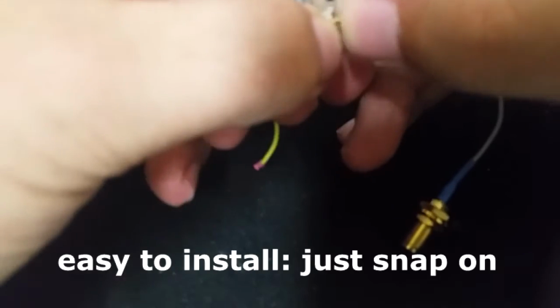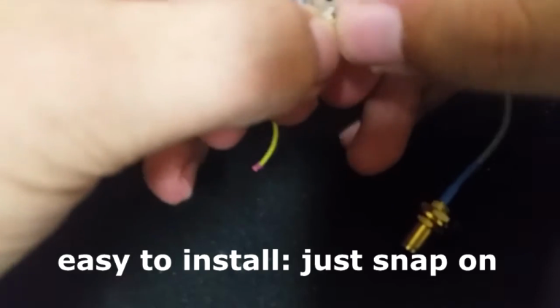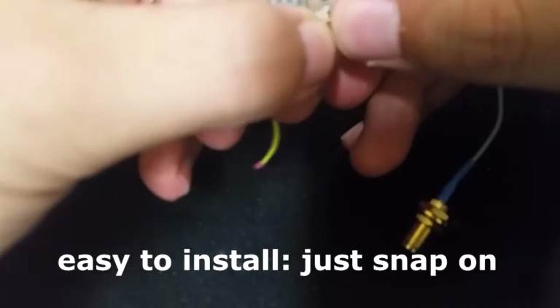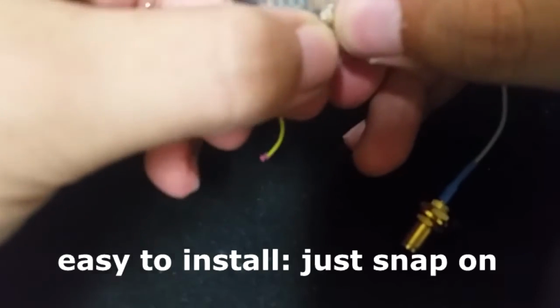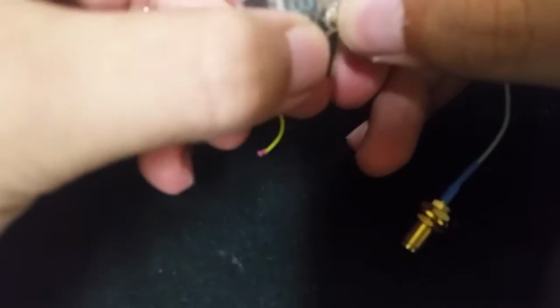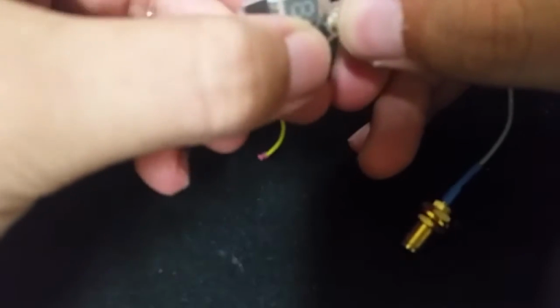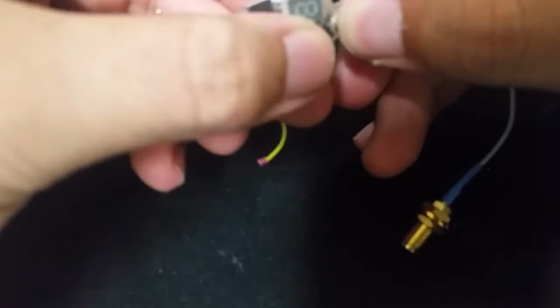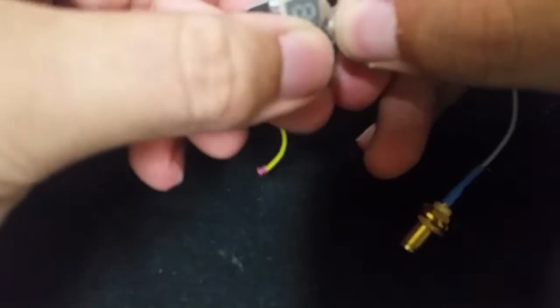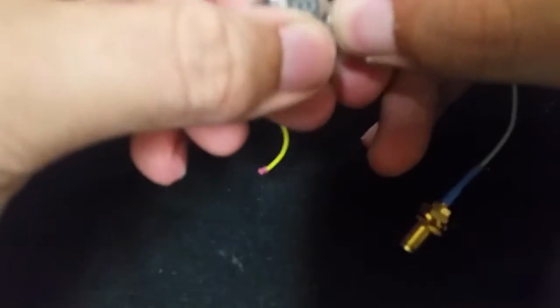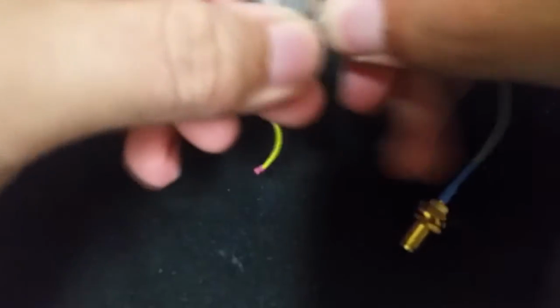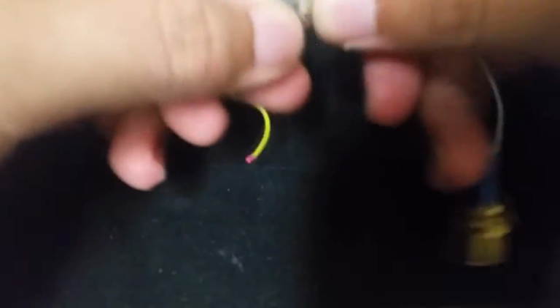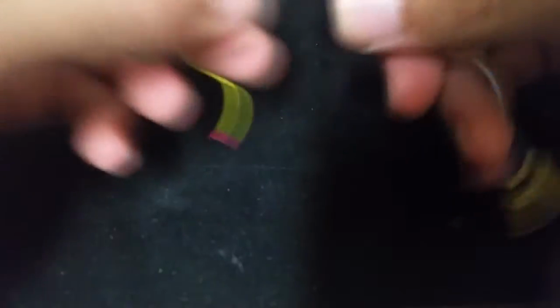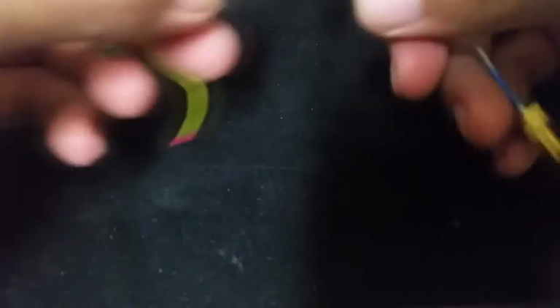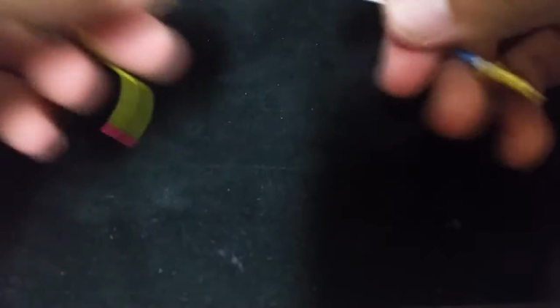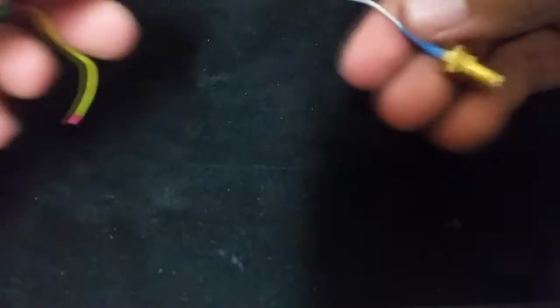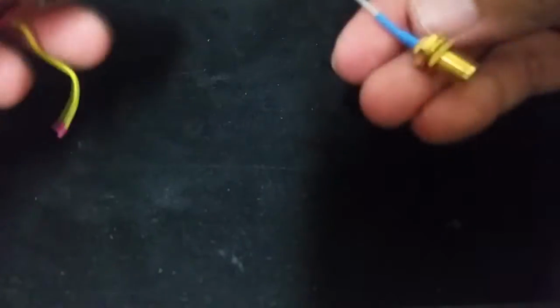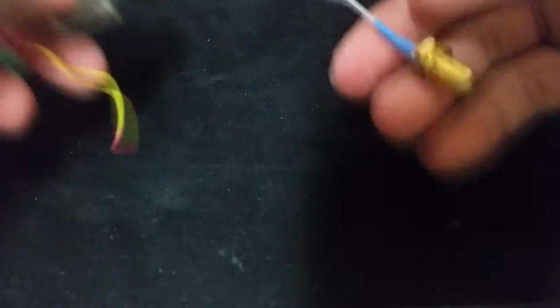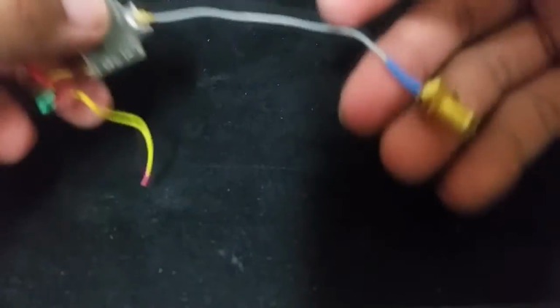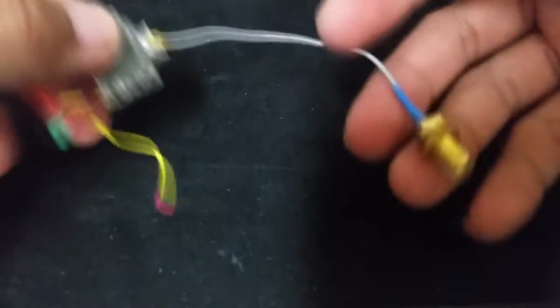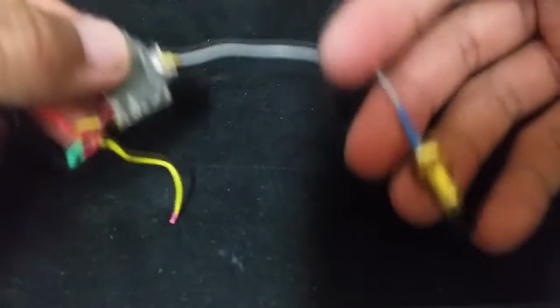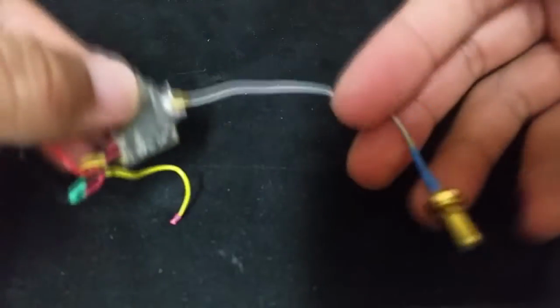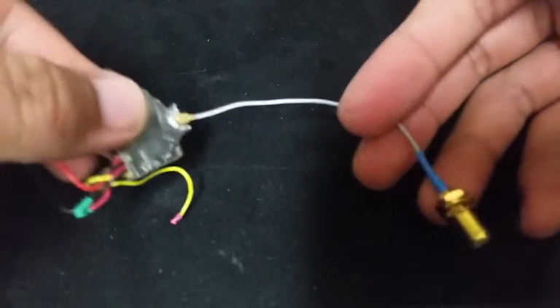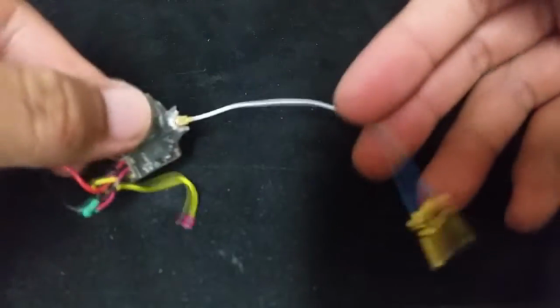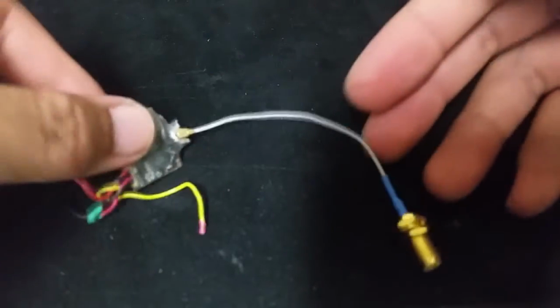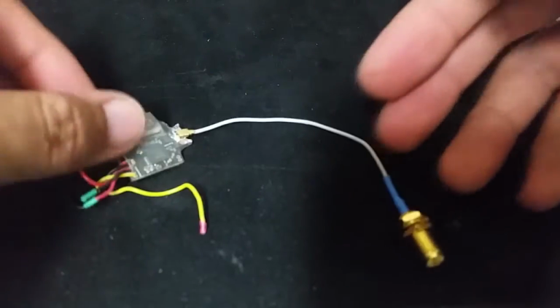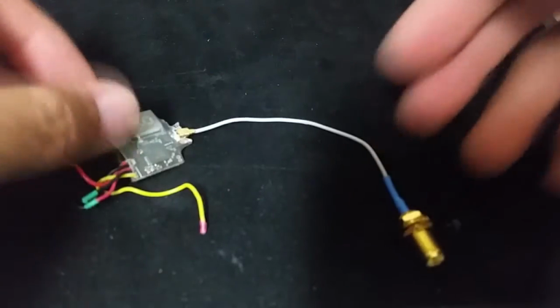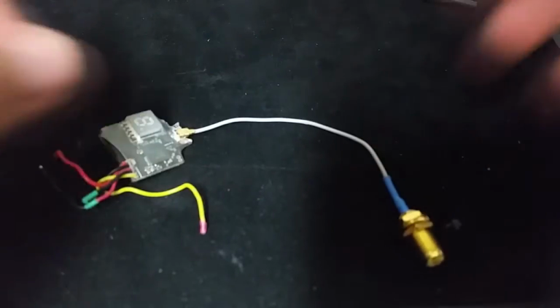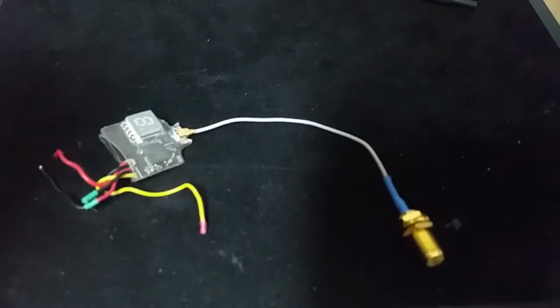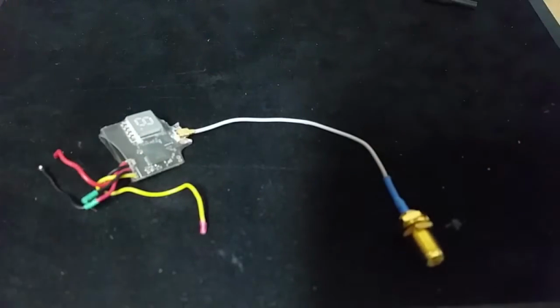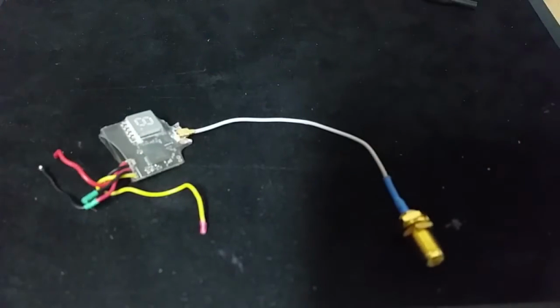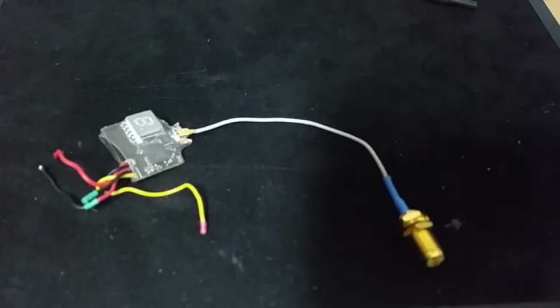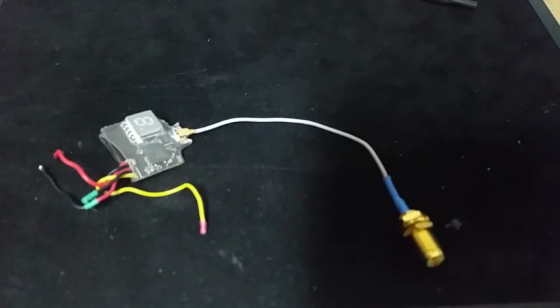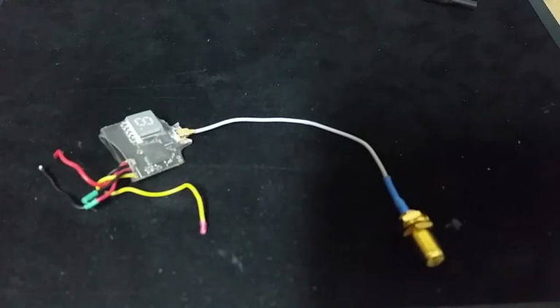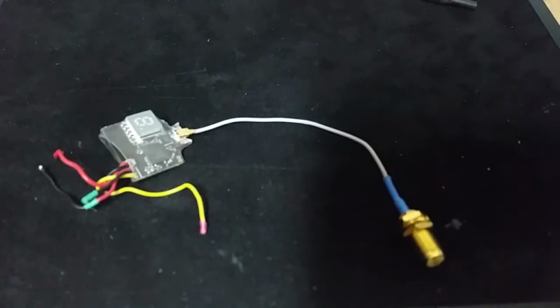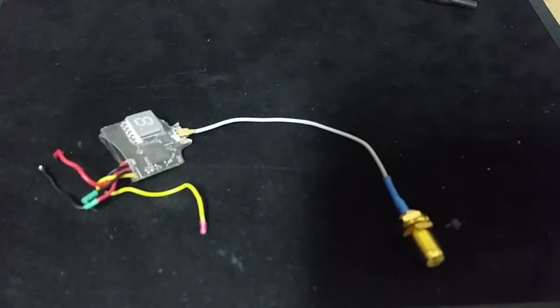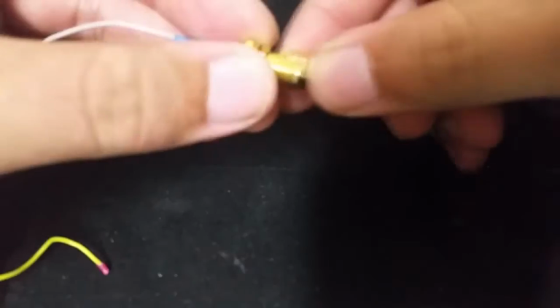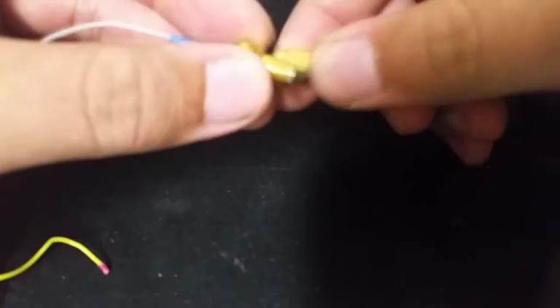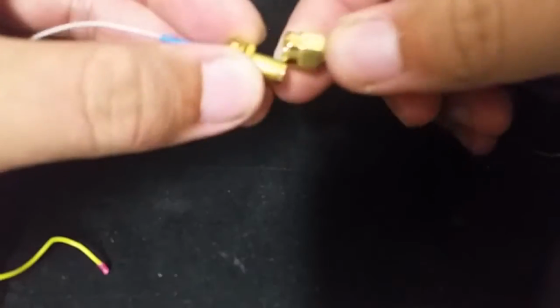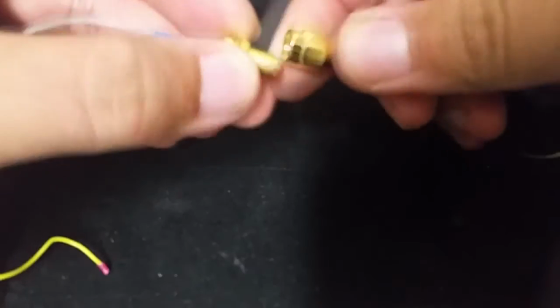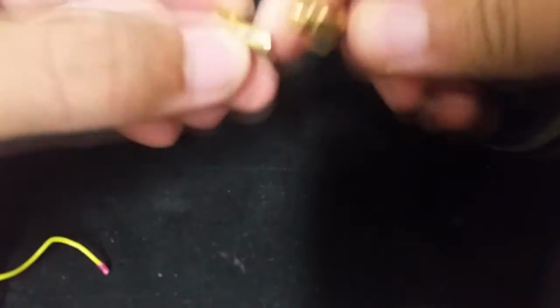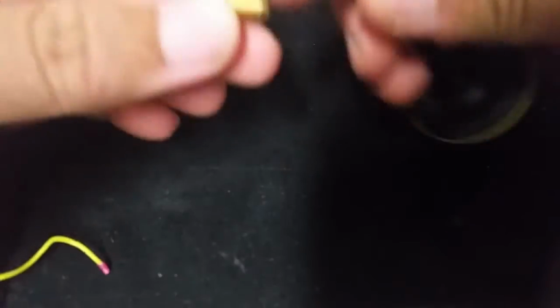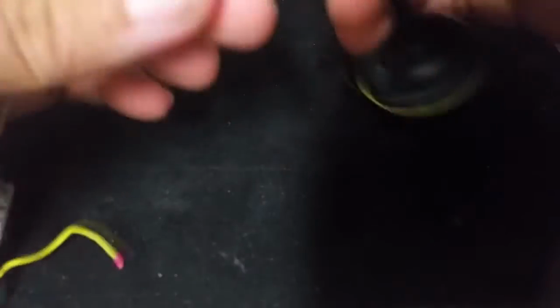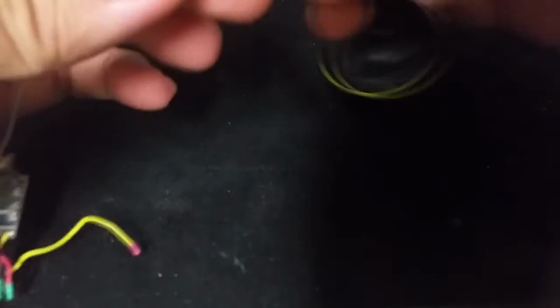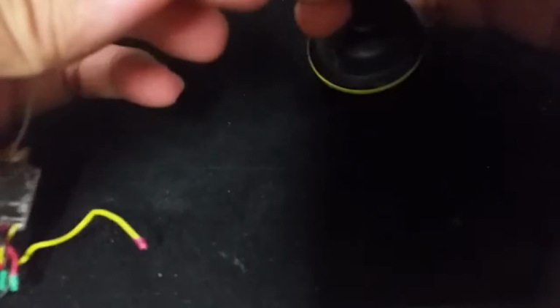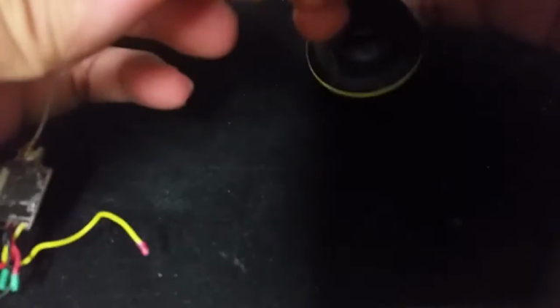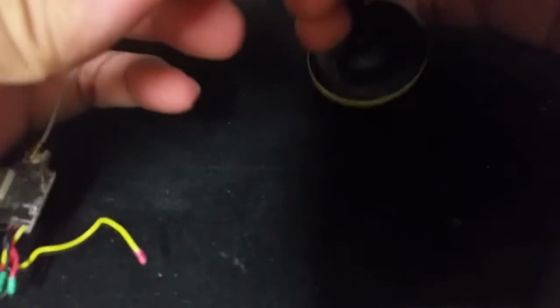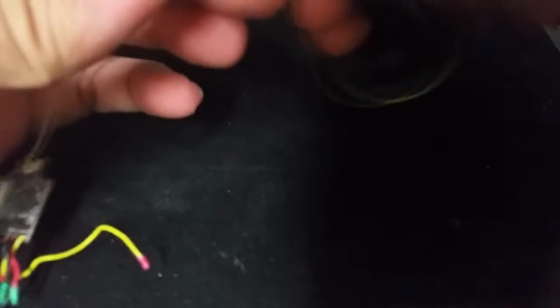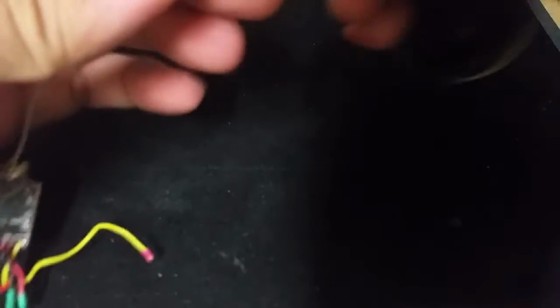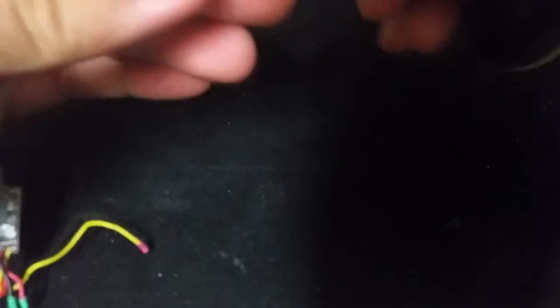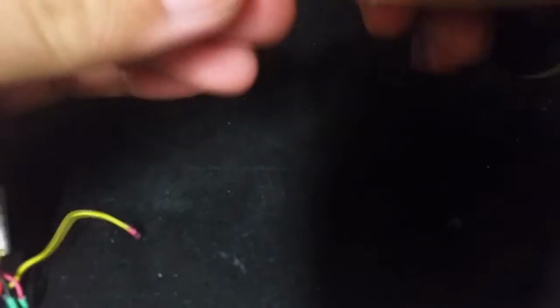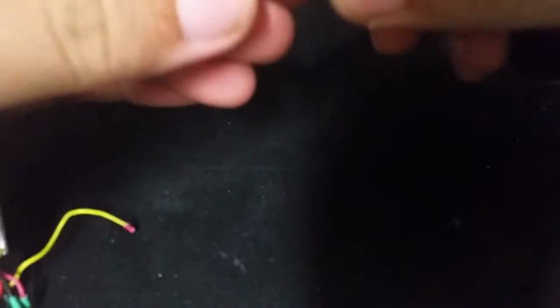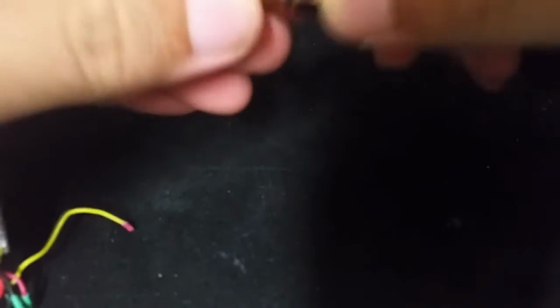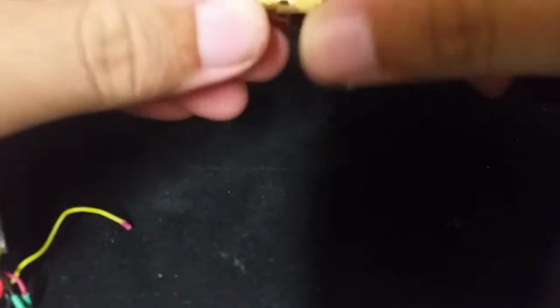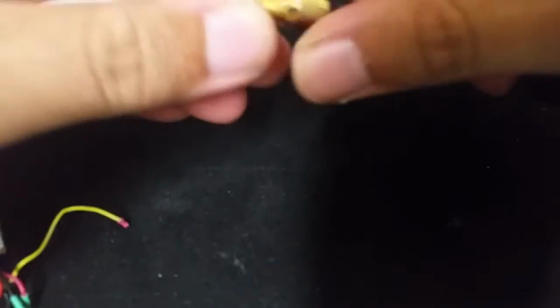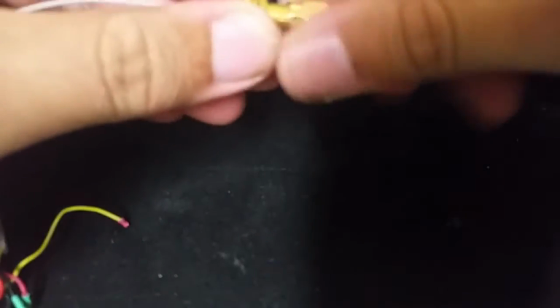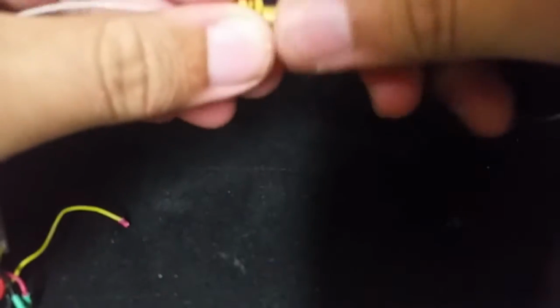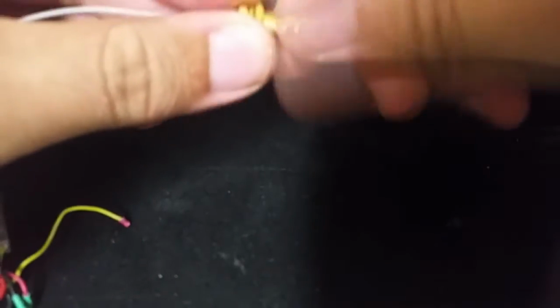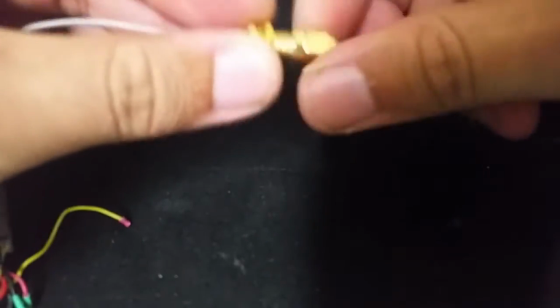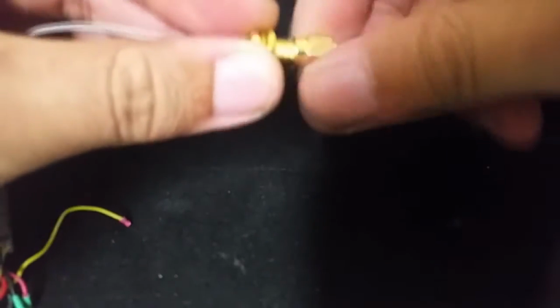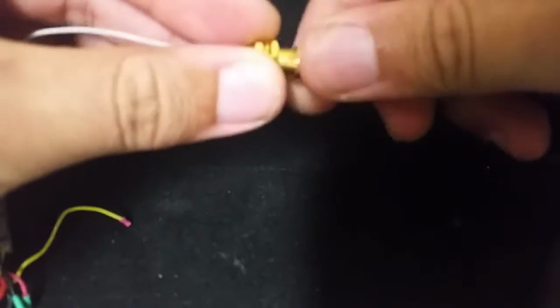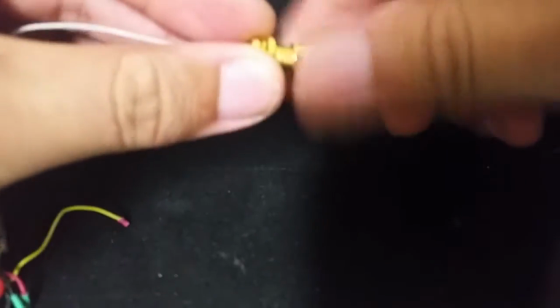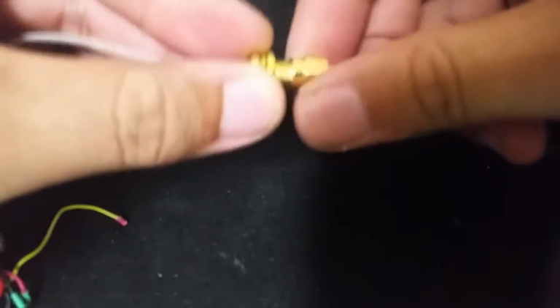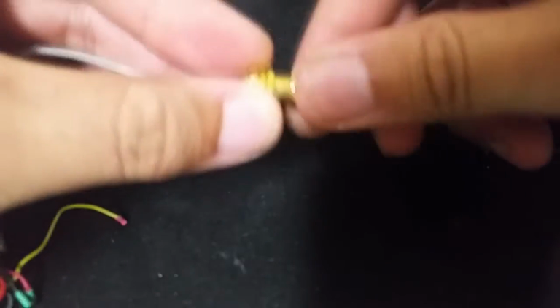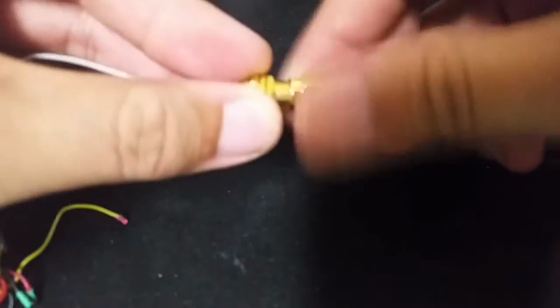Keep in mind, the VTX only supports up to 5V. Make sure to use a step-down converter to limit the power.